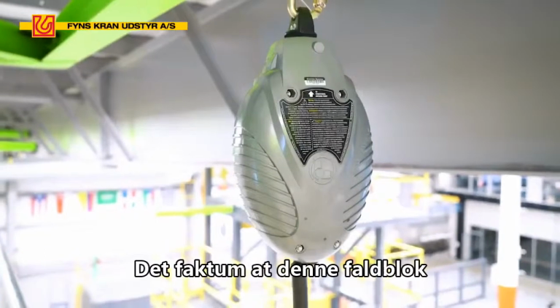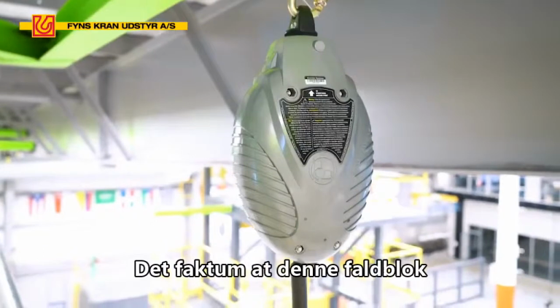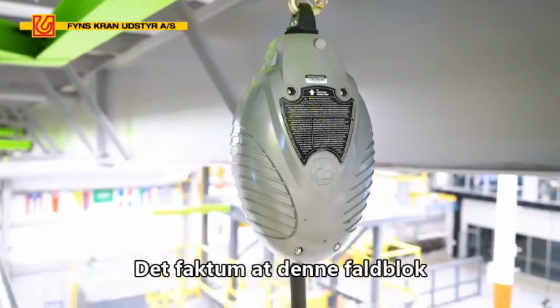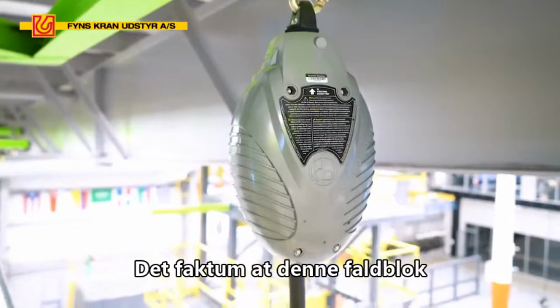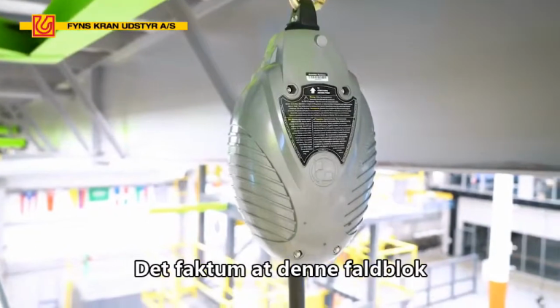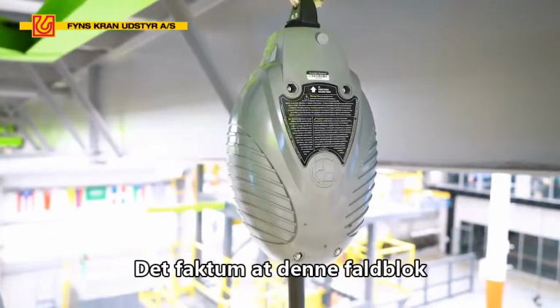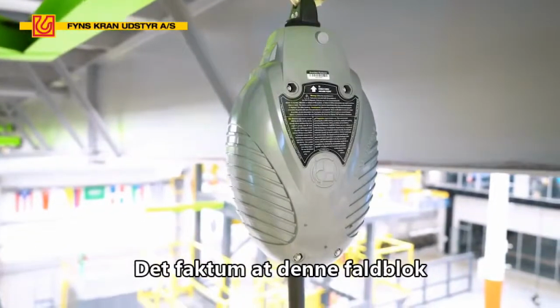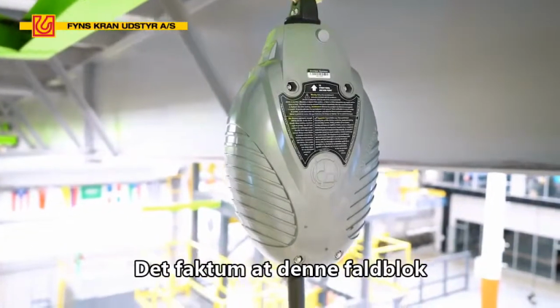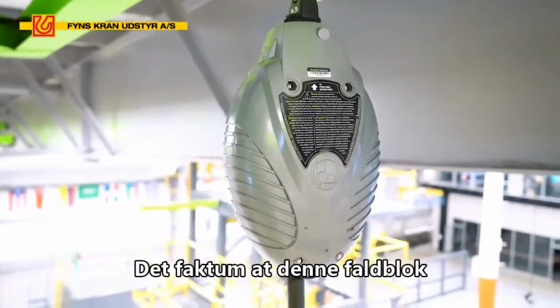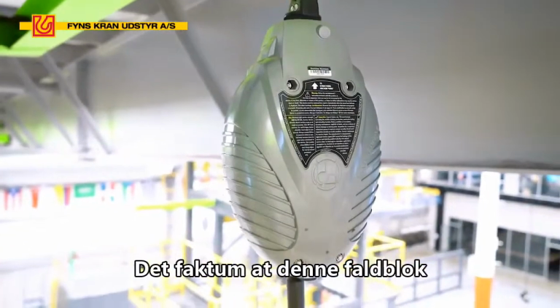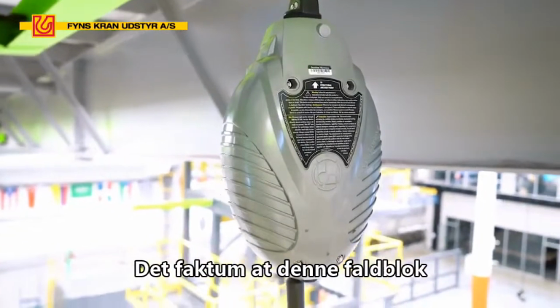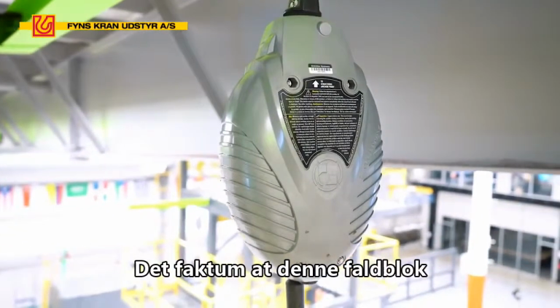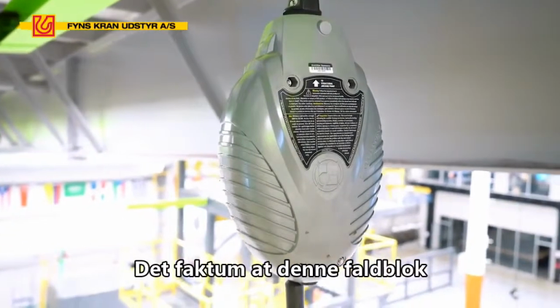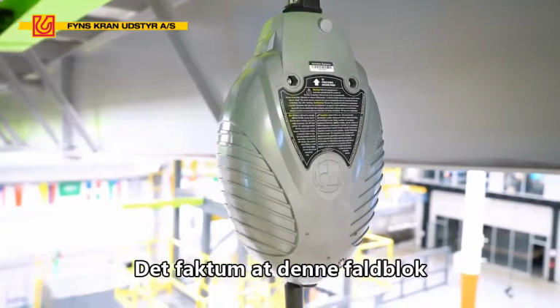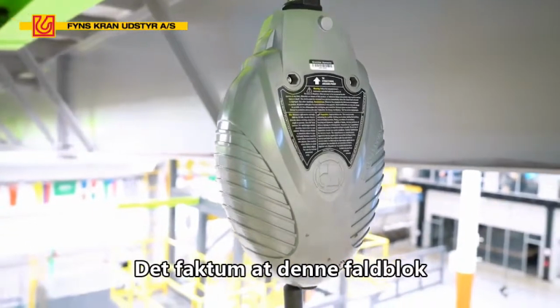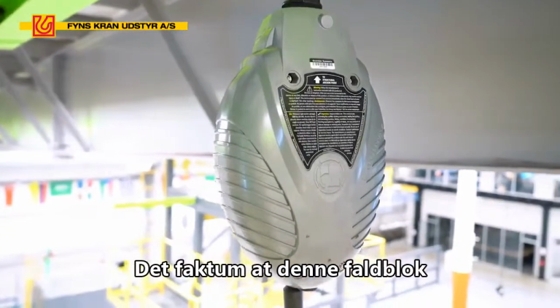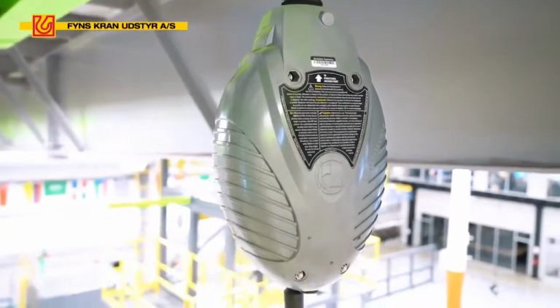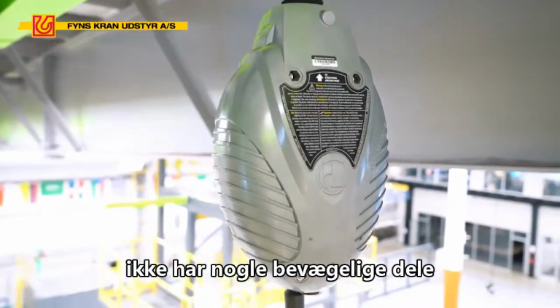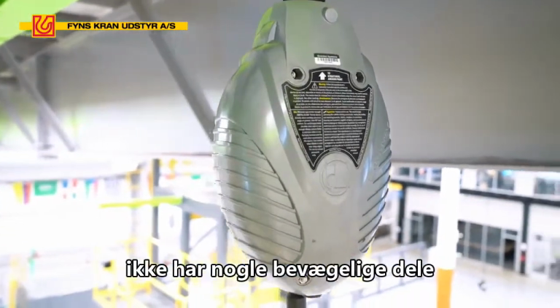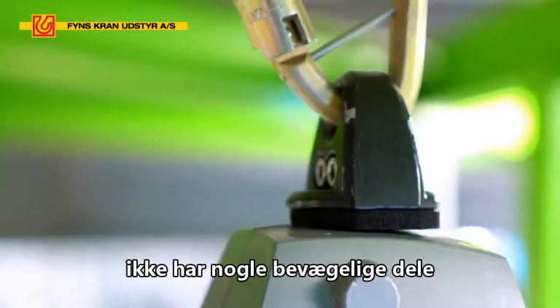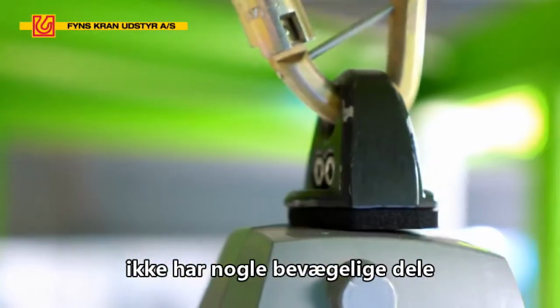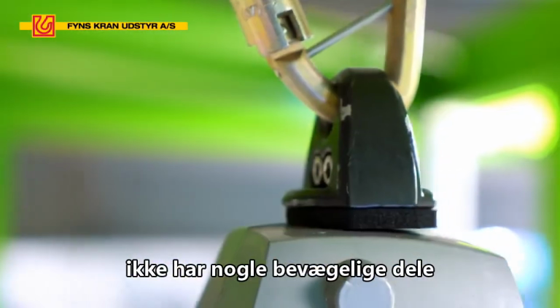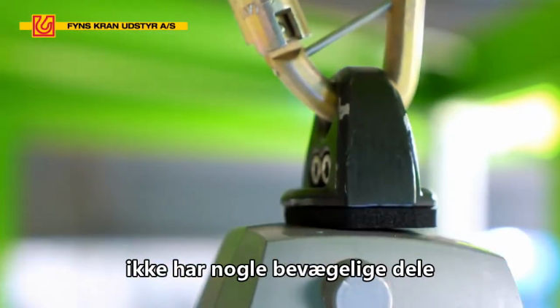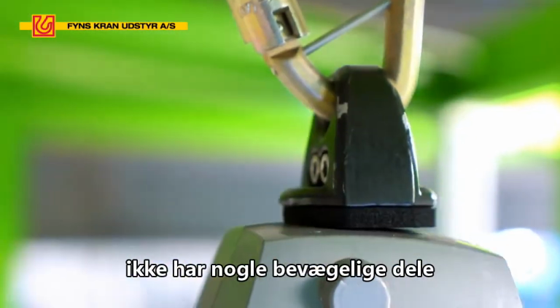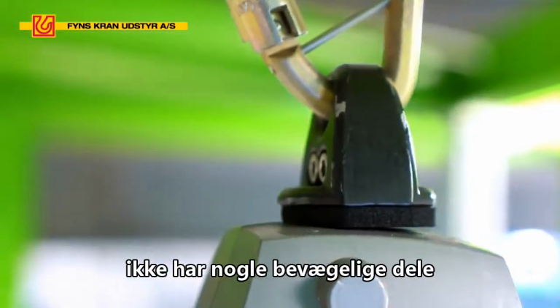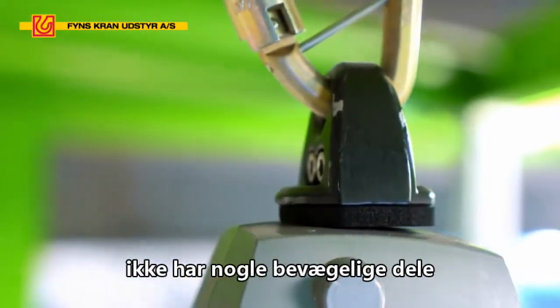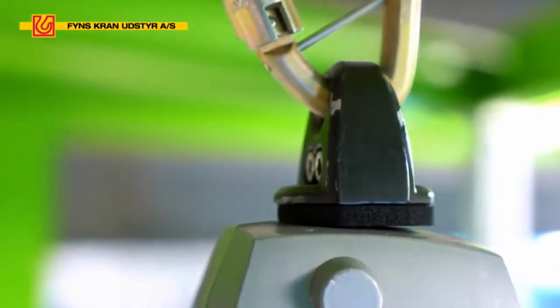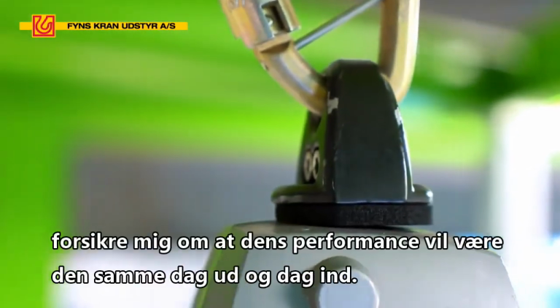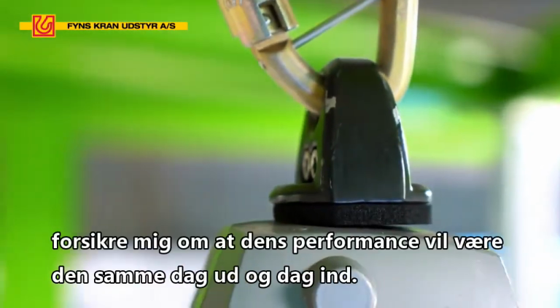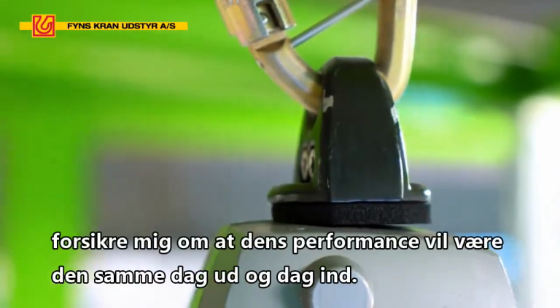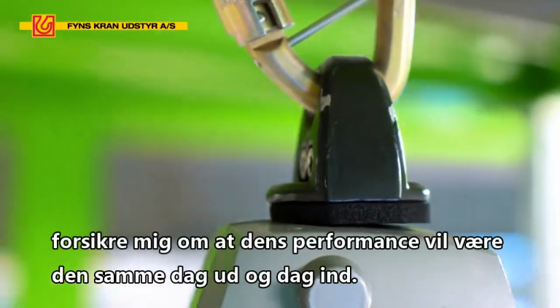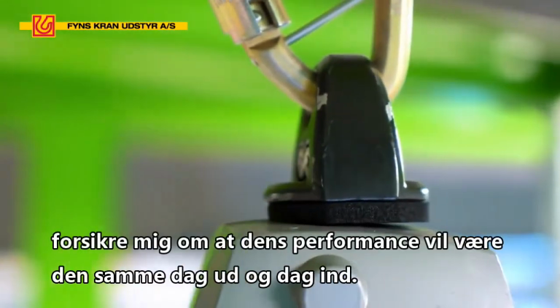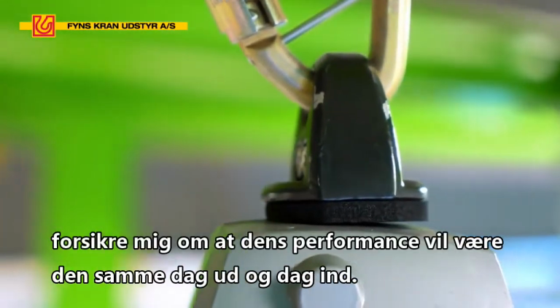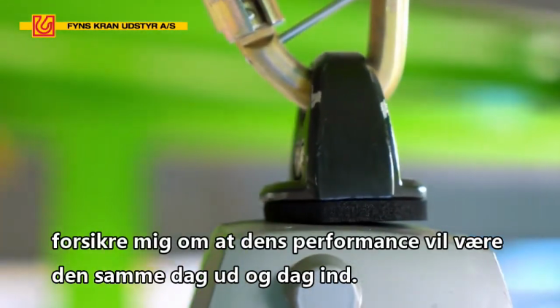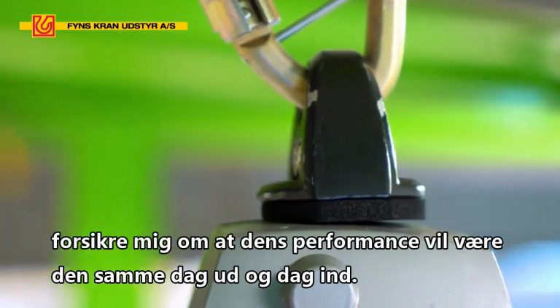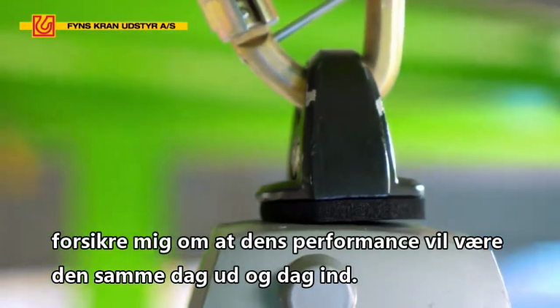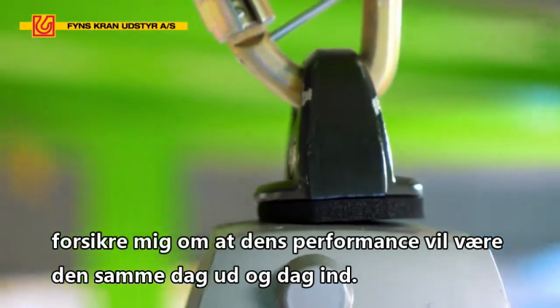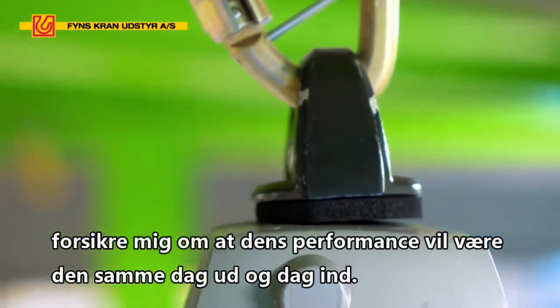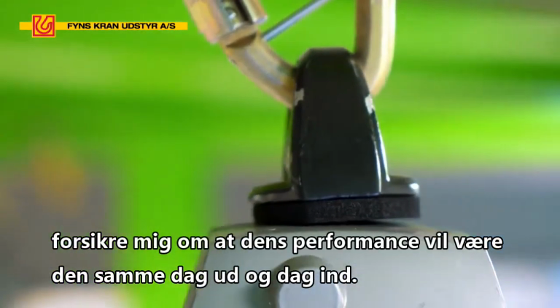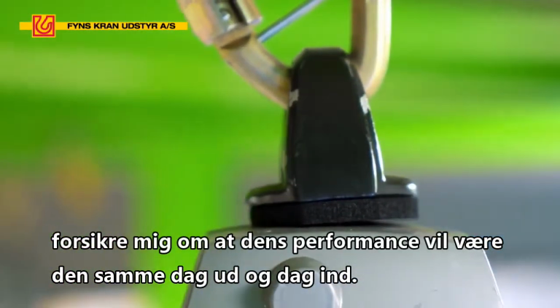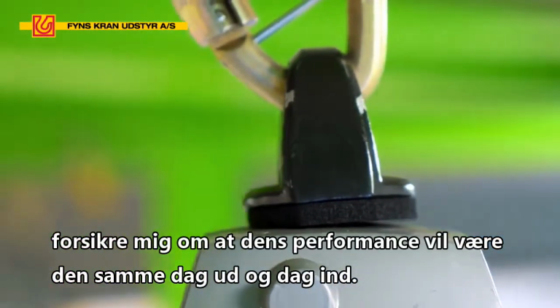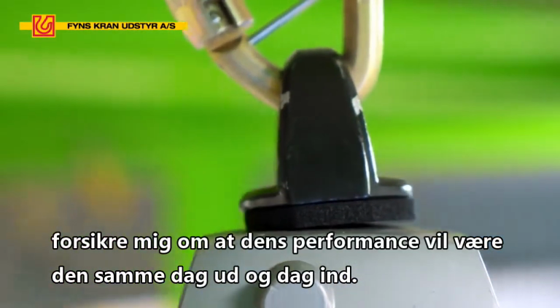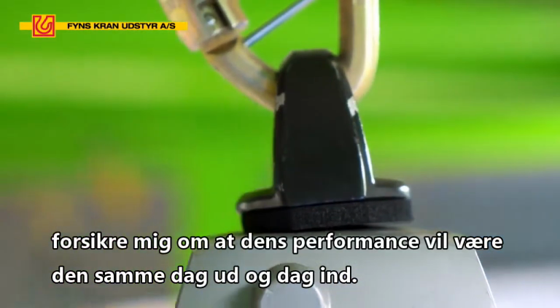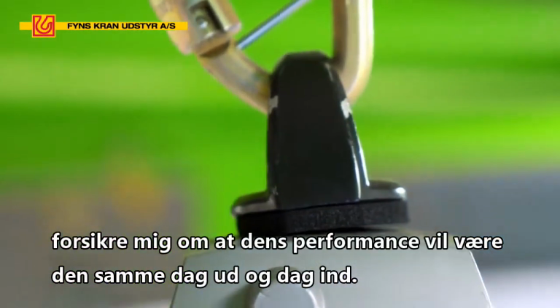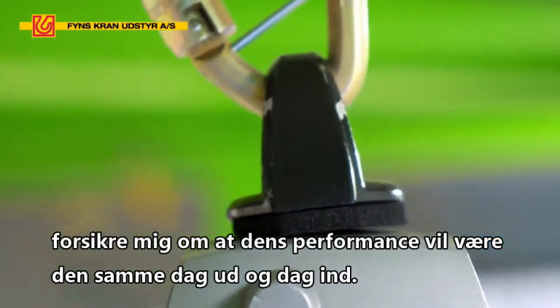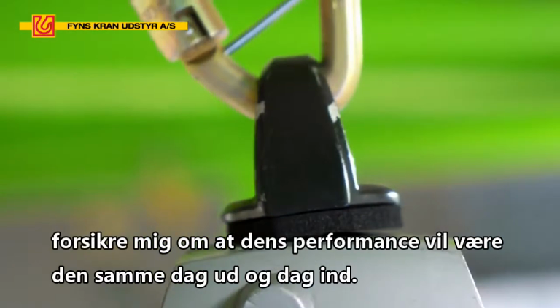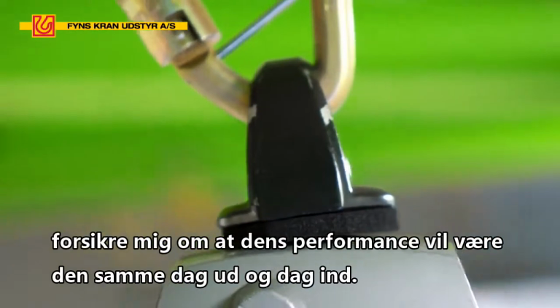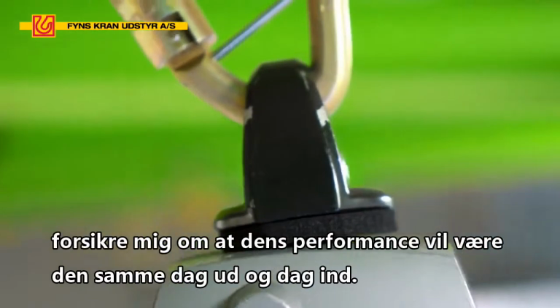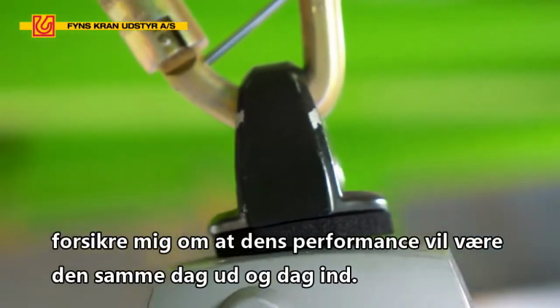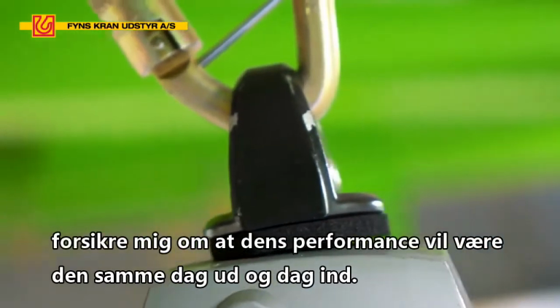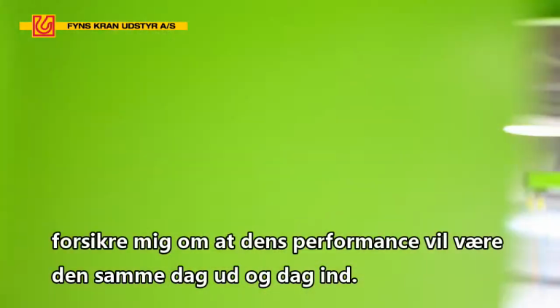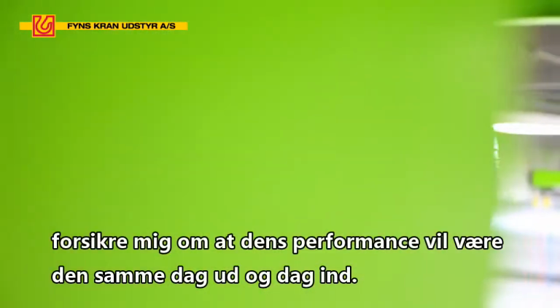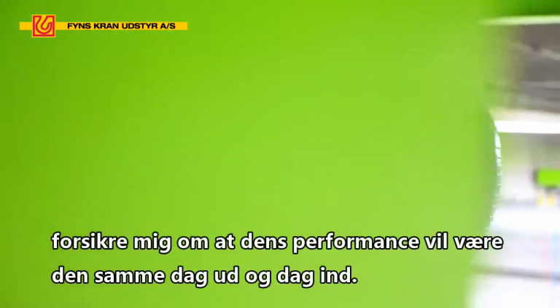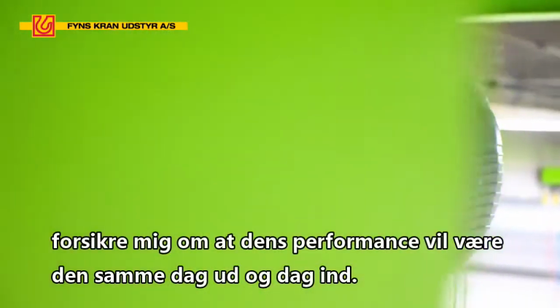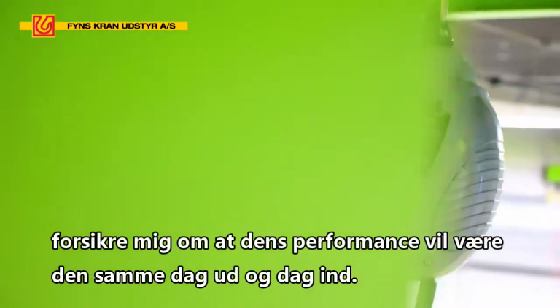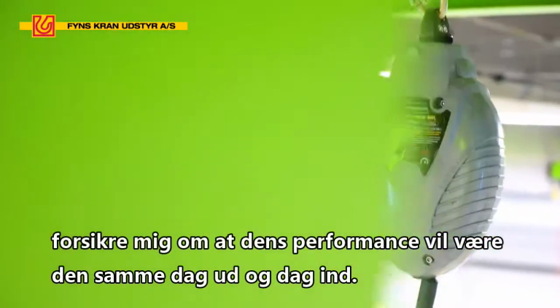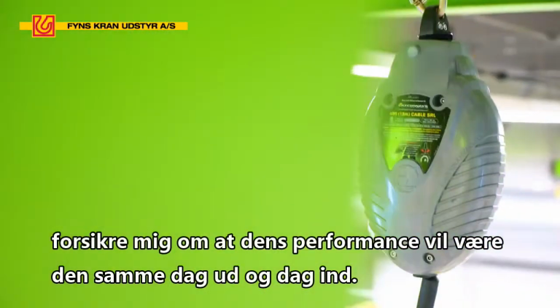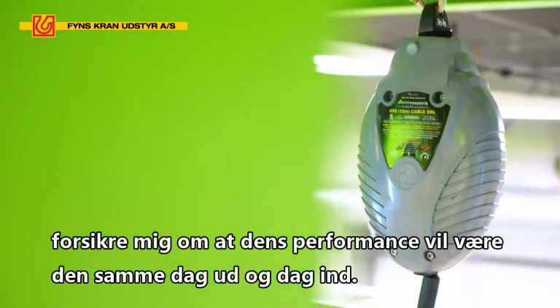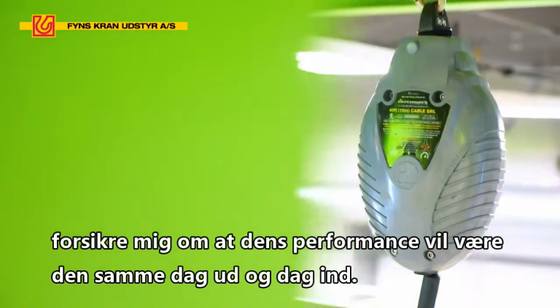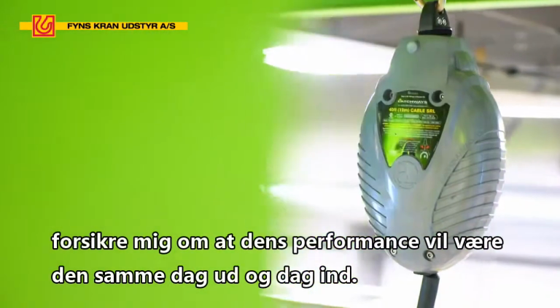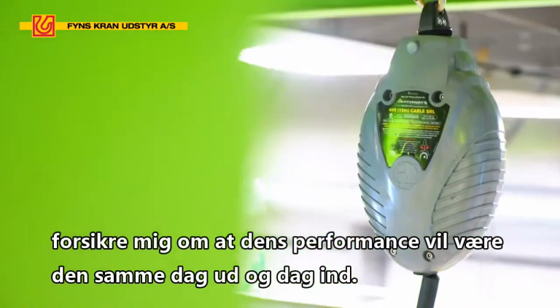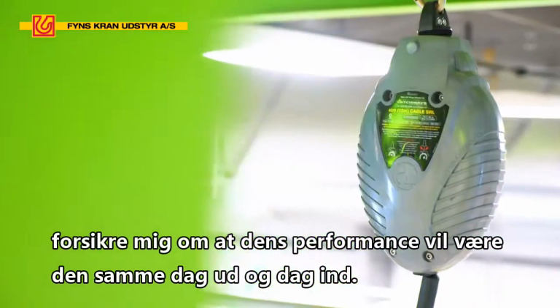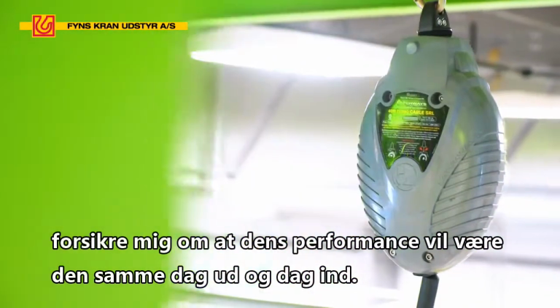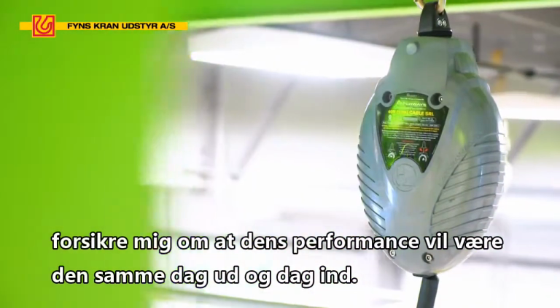The fact that this energy absorber has no moving parts gives me peace of mind that the performance will stay consistent day in and day out.